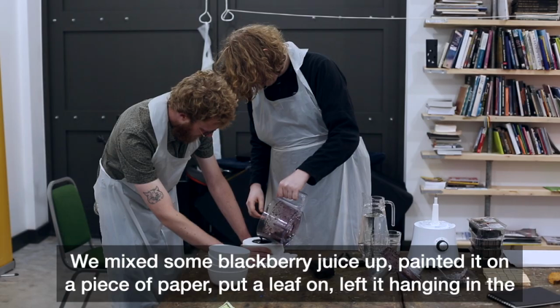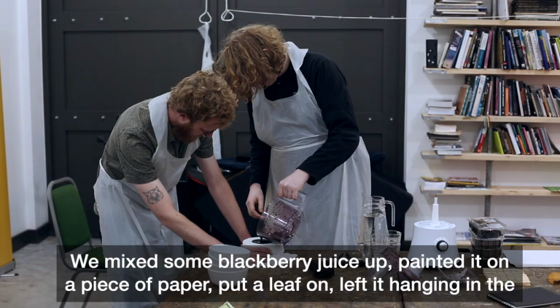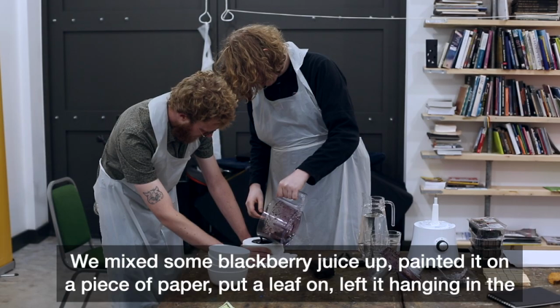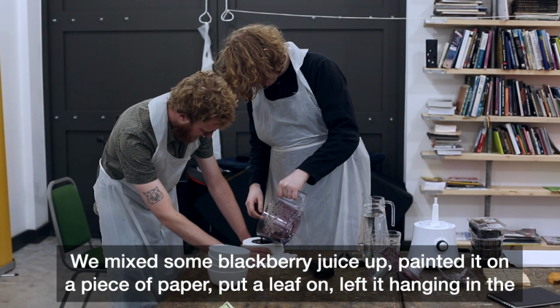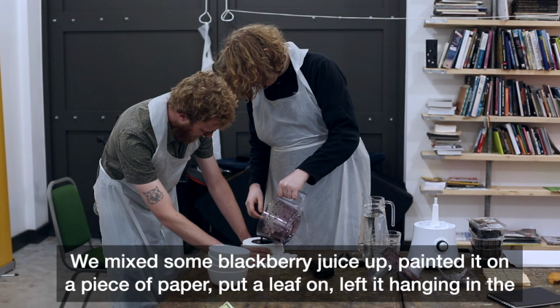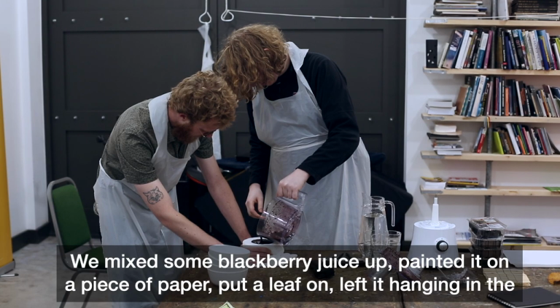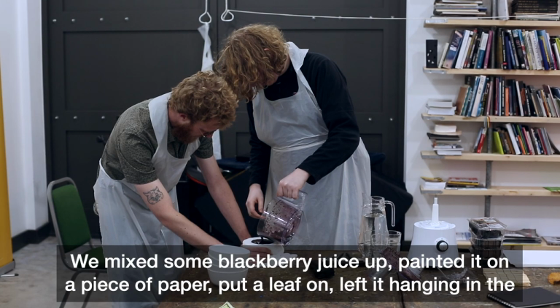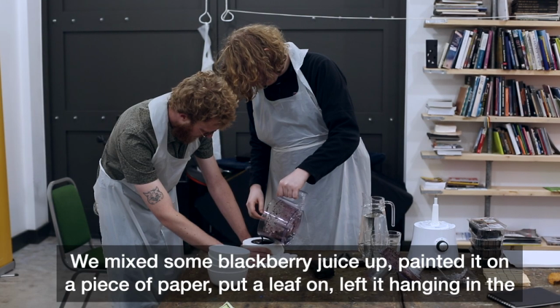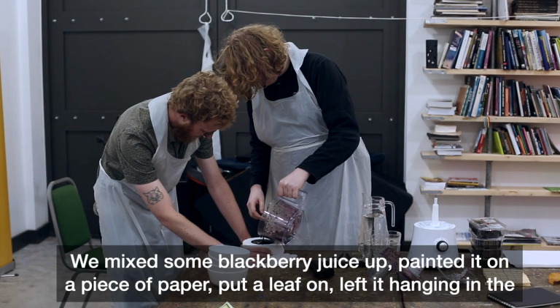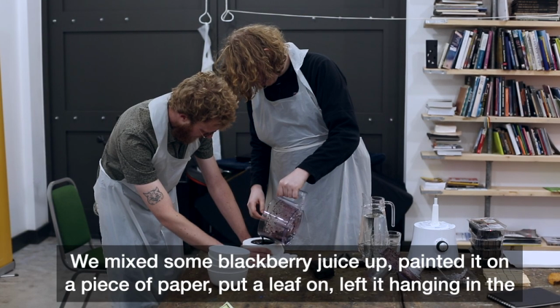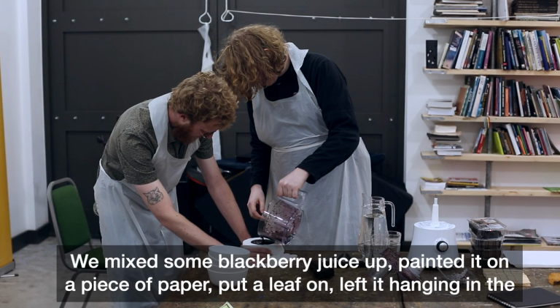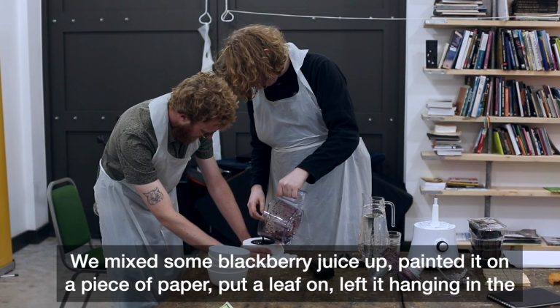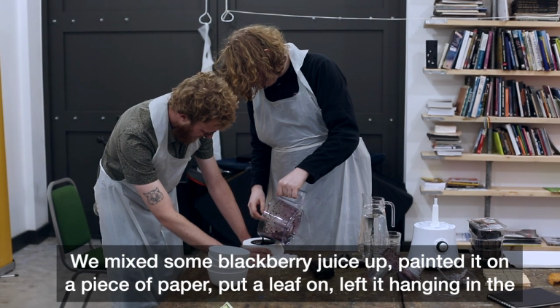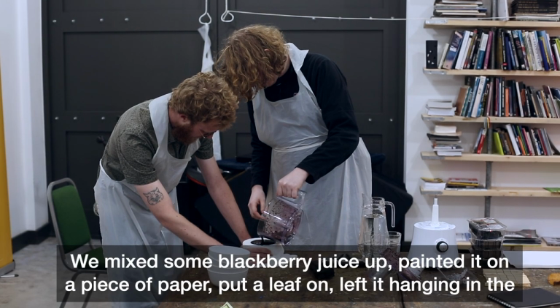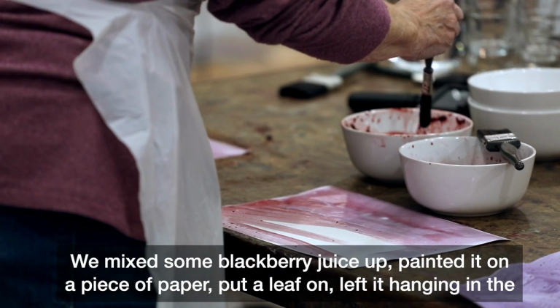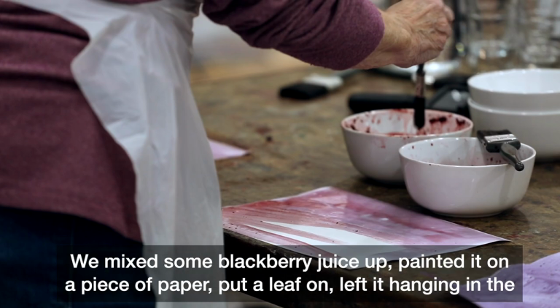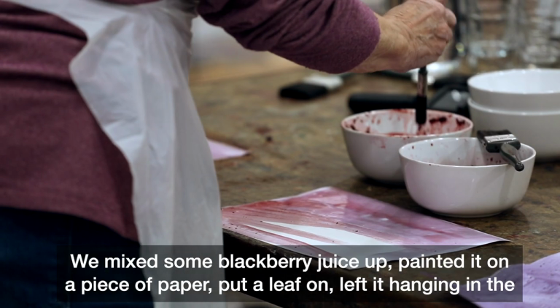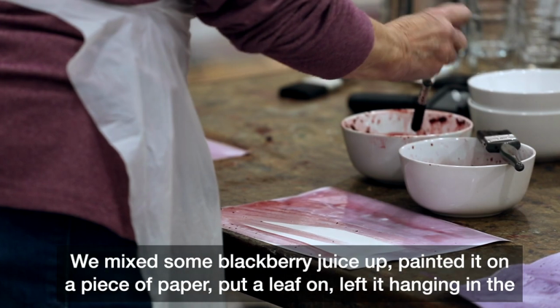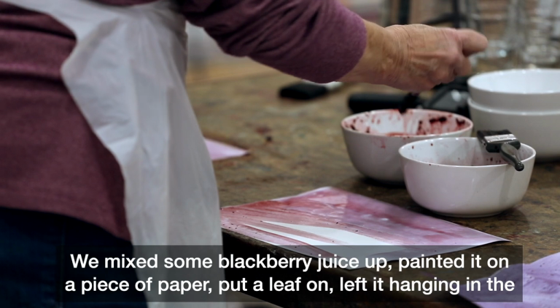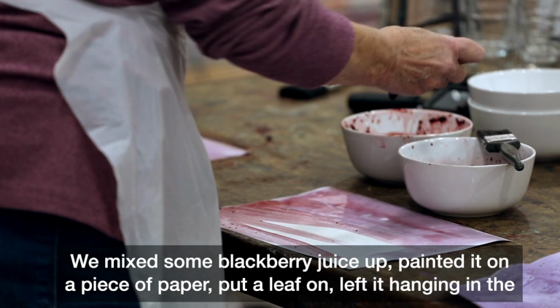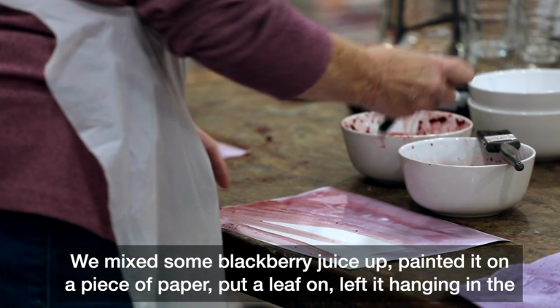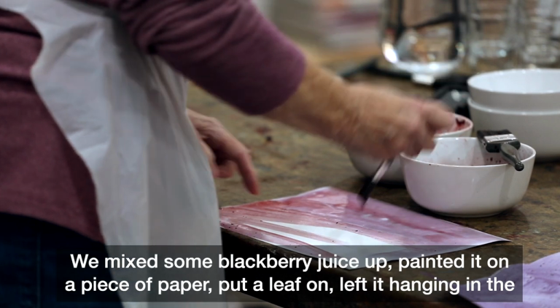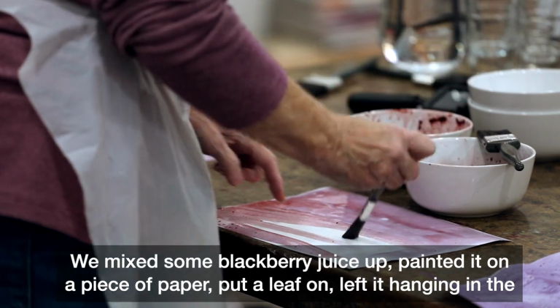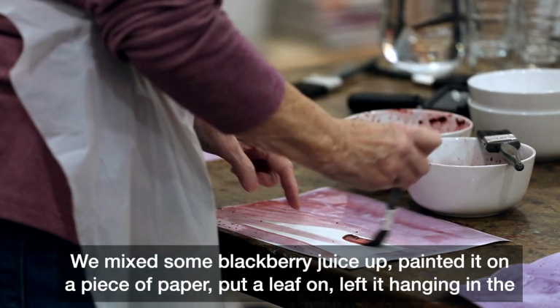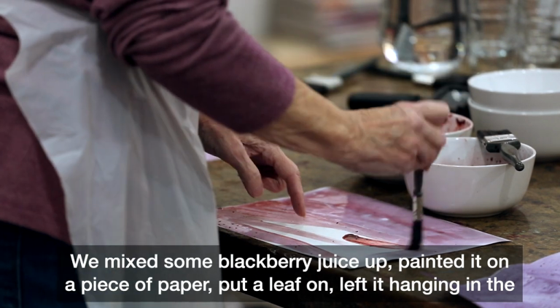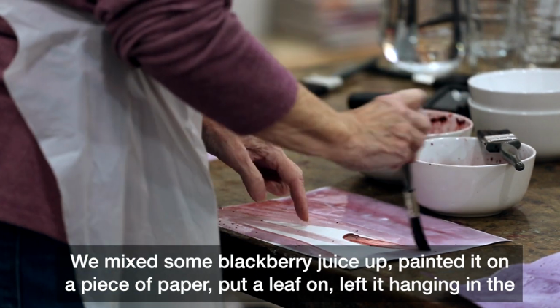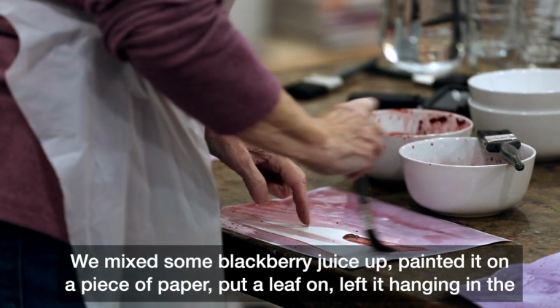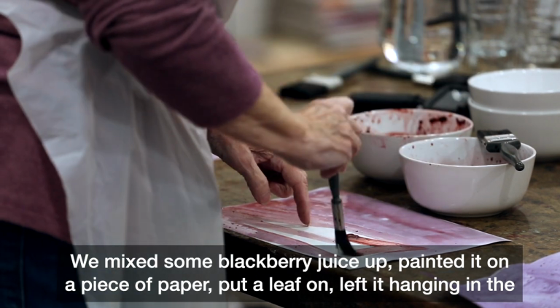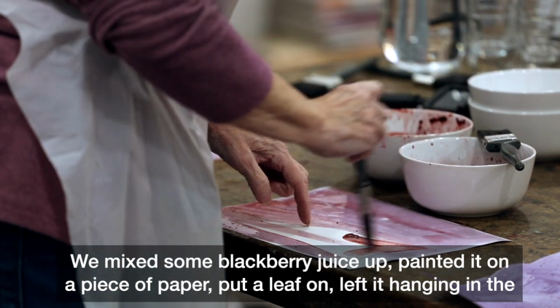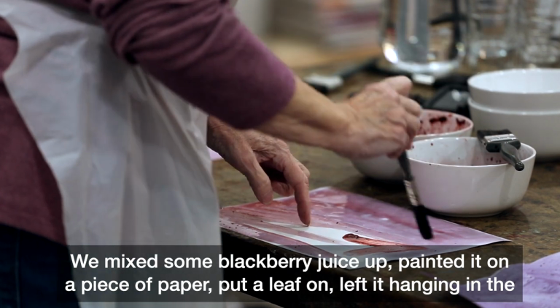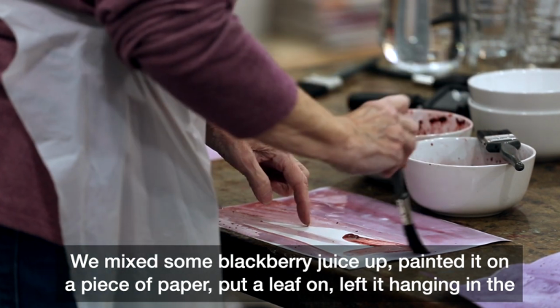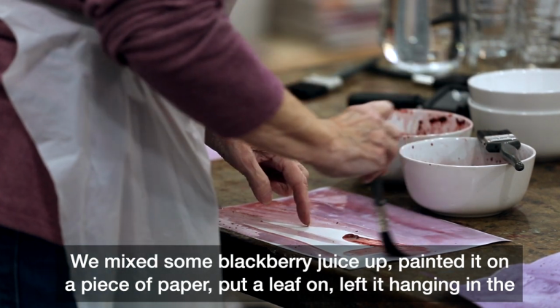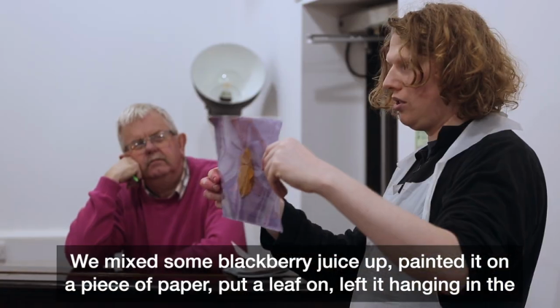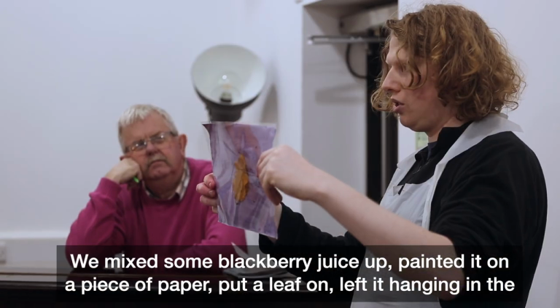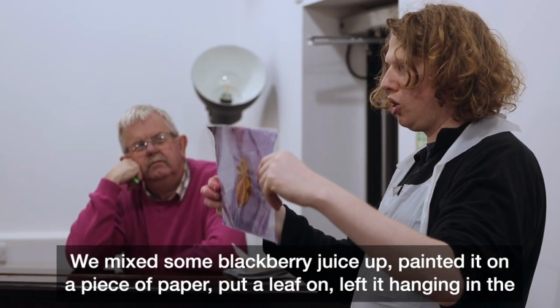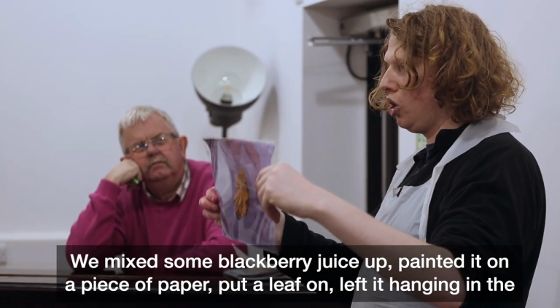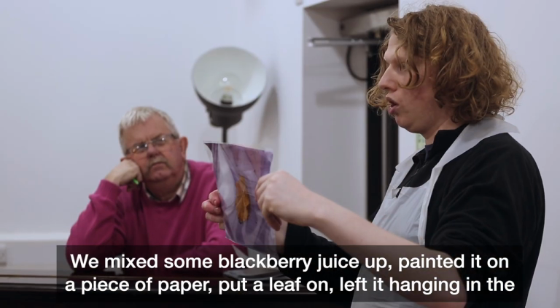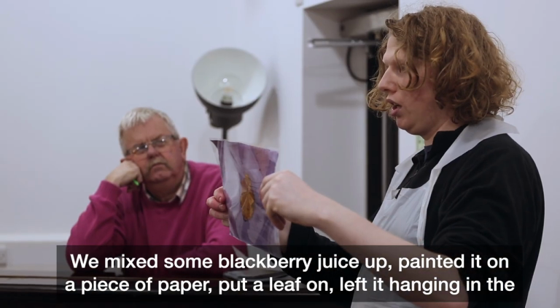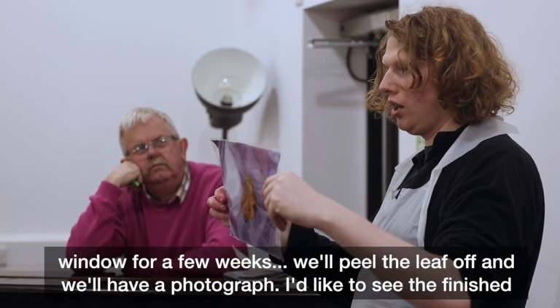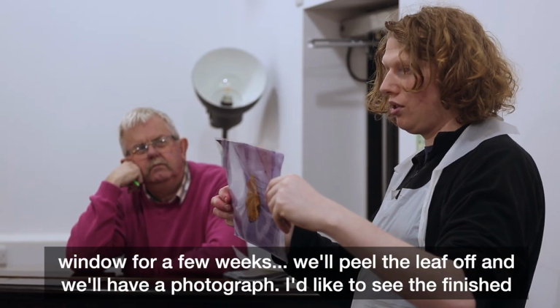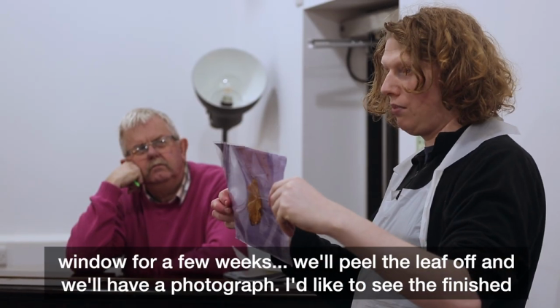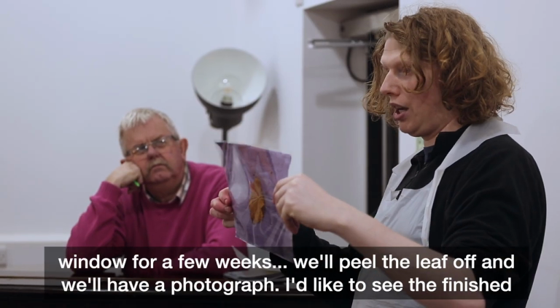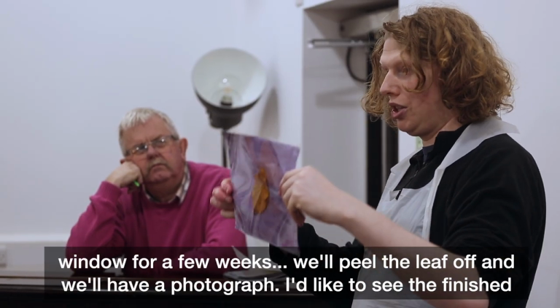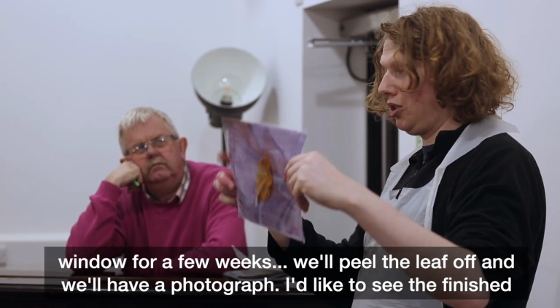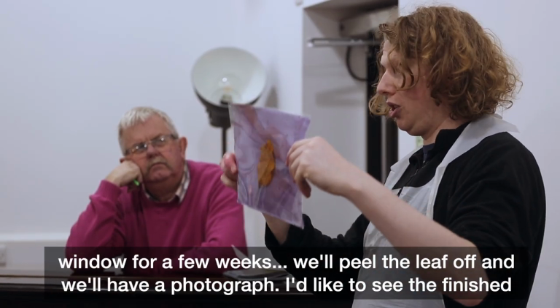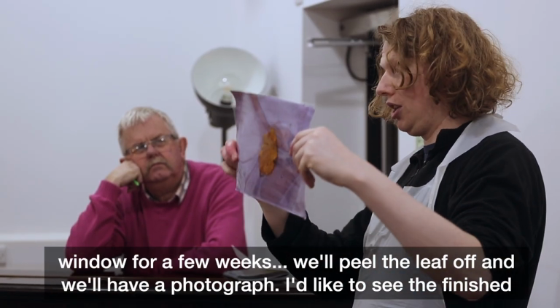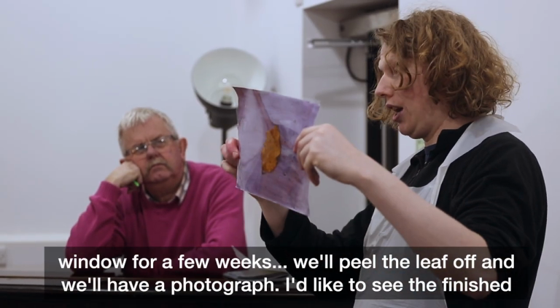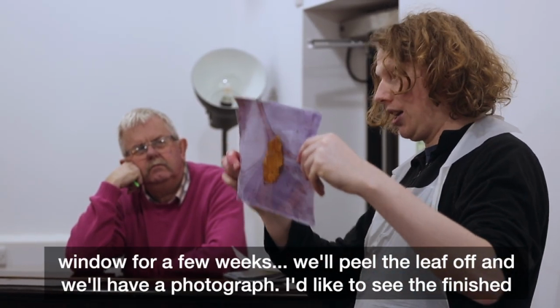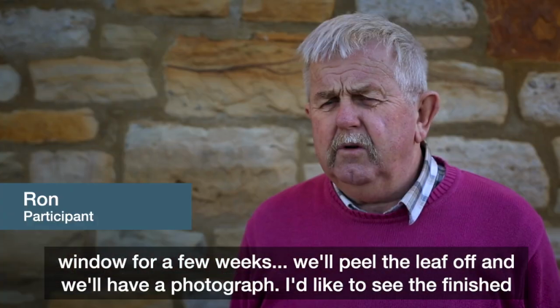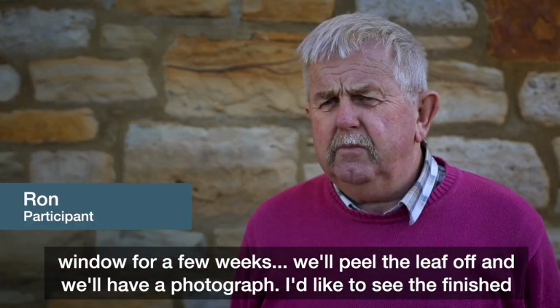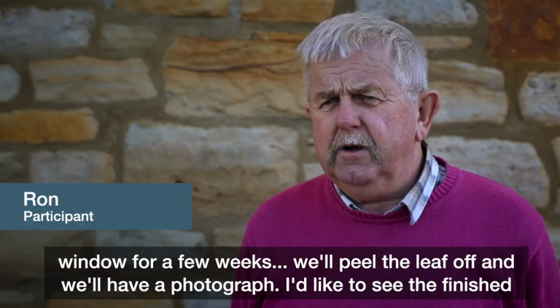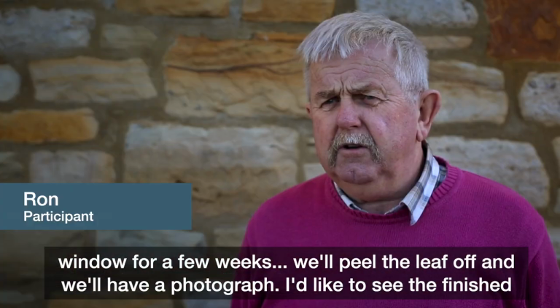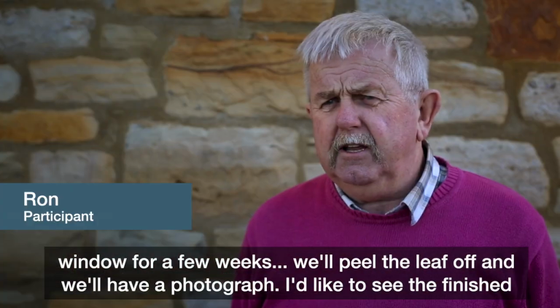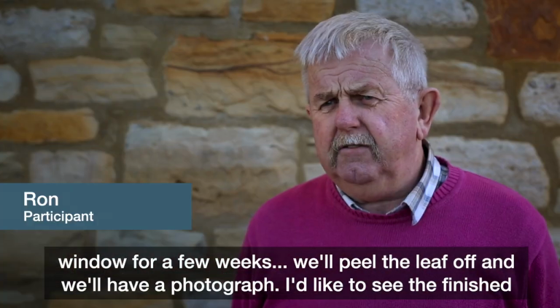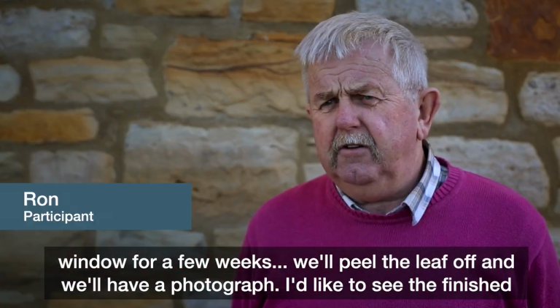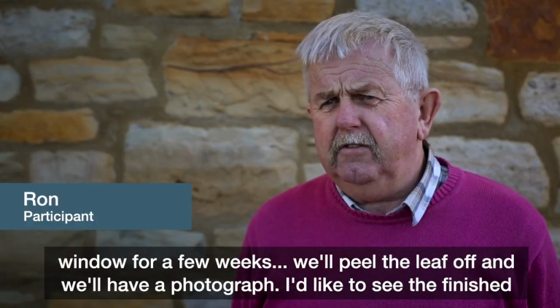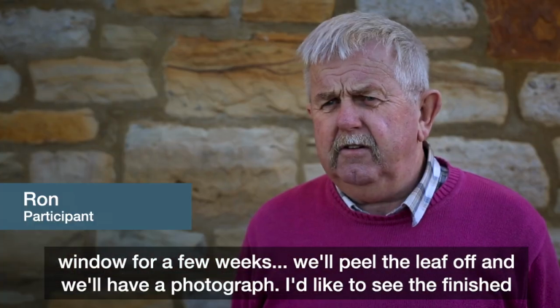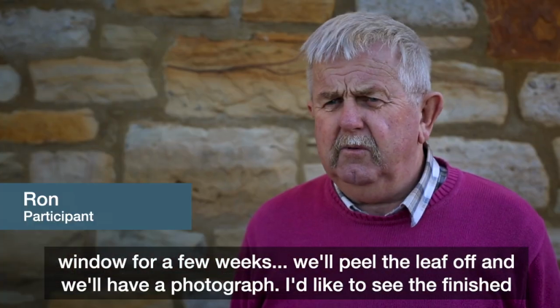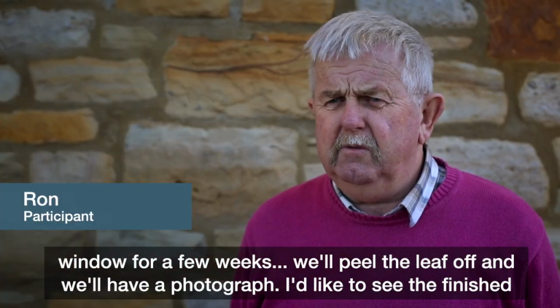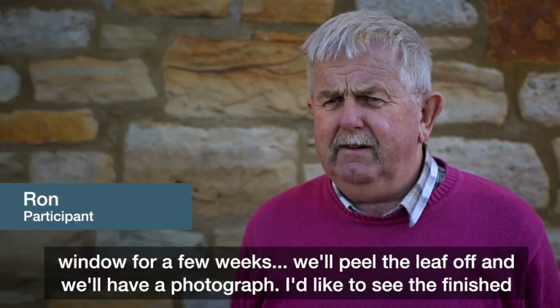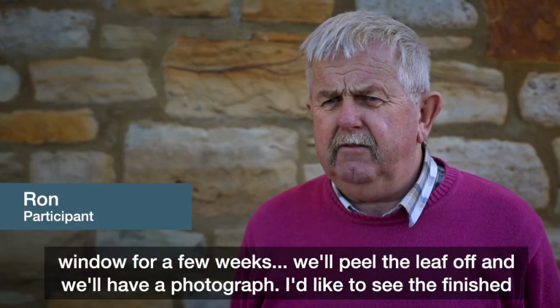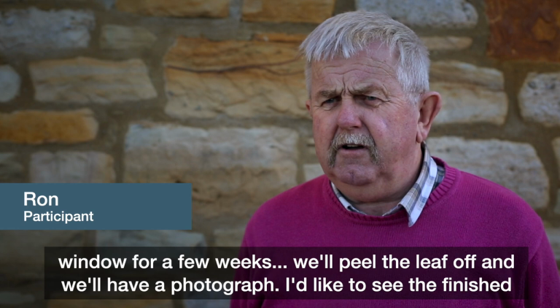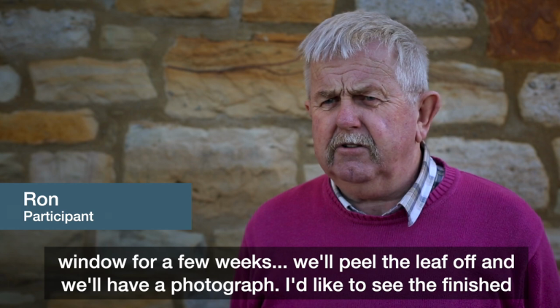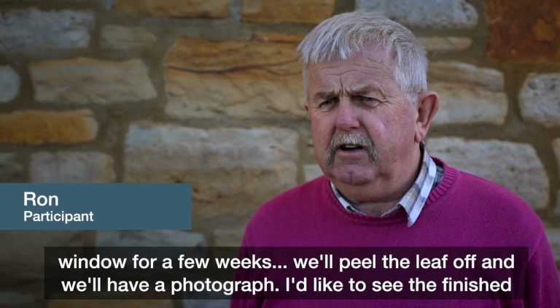We've mixed some blackberry juice up, painted it on a piece of paper, put a leaf on, left it hanging in the window for a few weeks, then we'll peel the leaf off and we'll have a photograph.